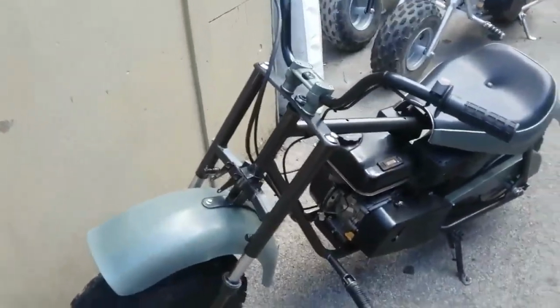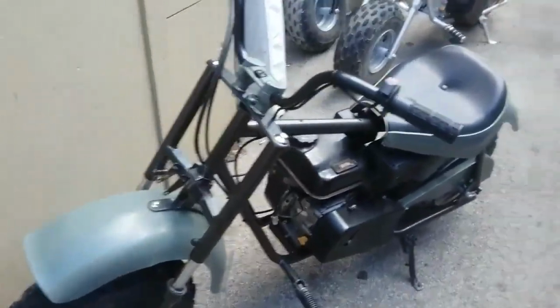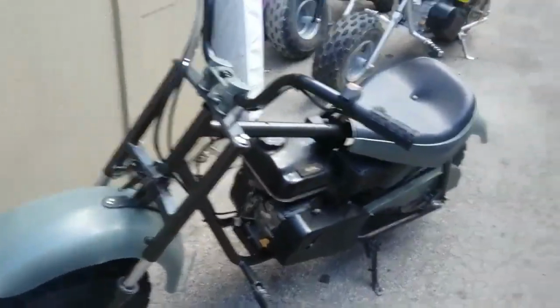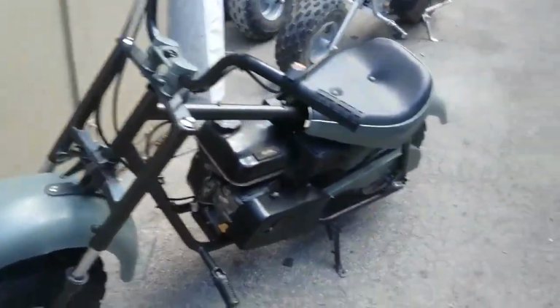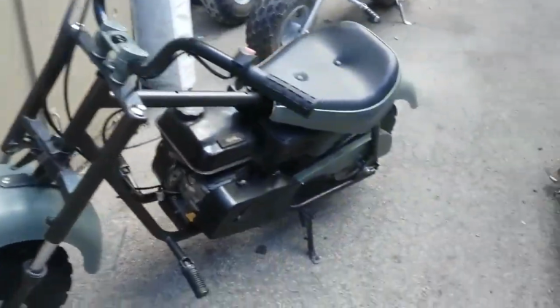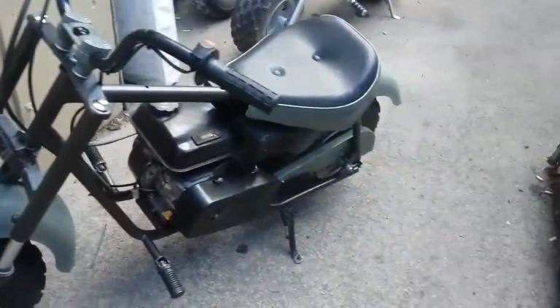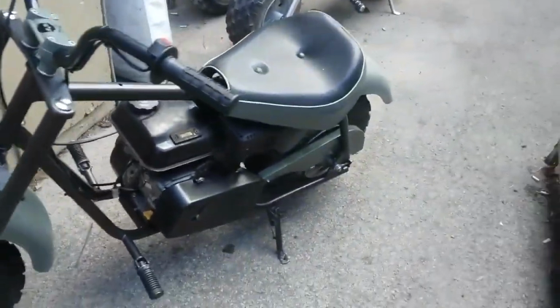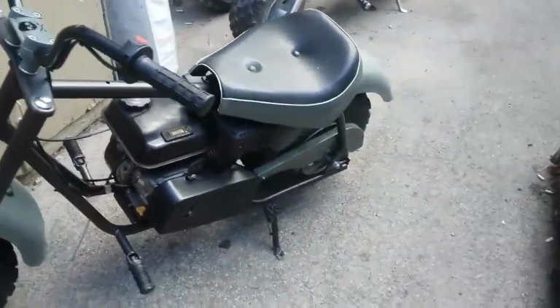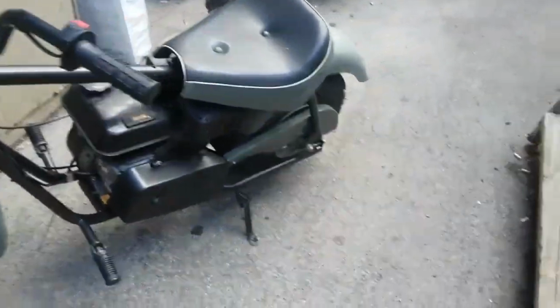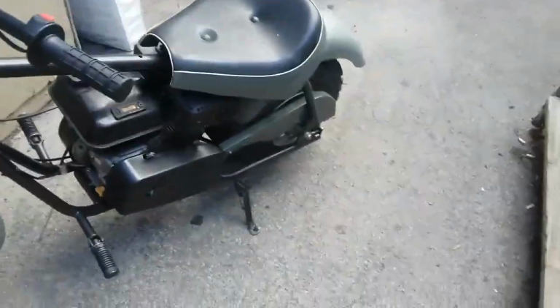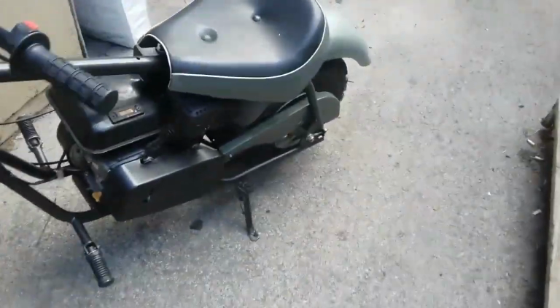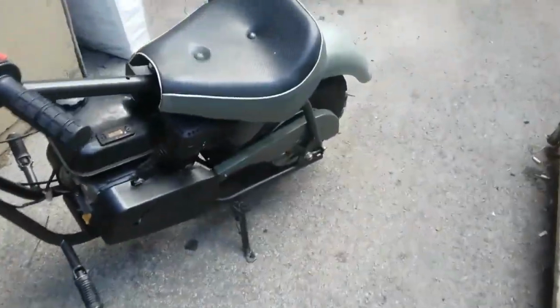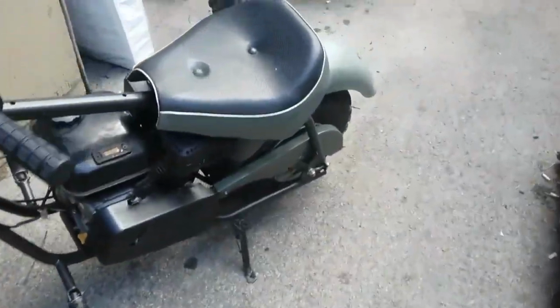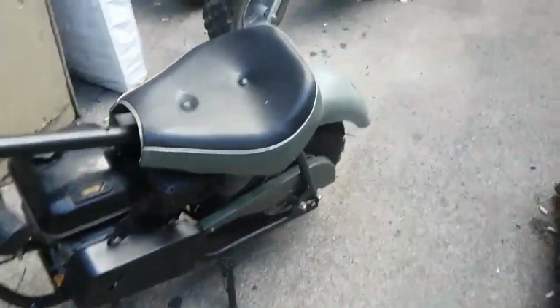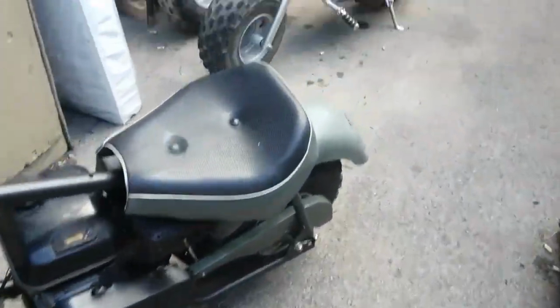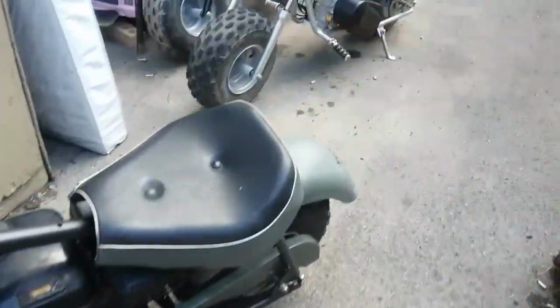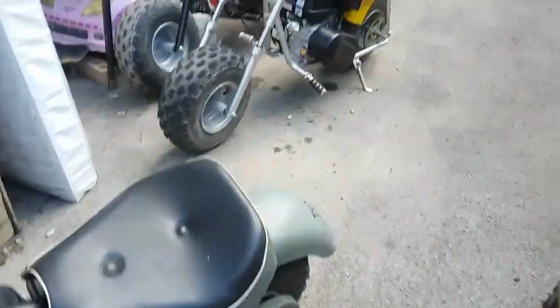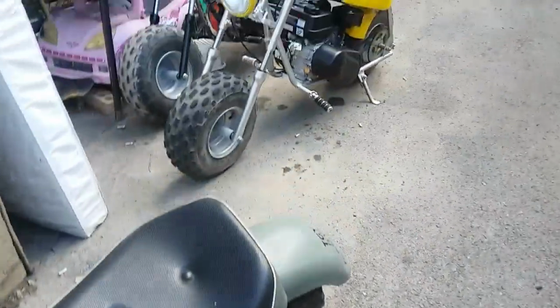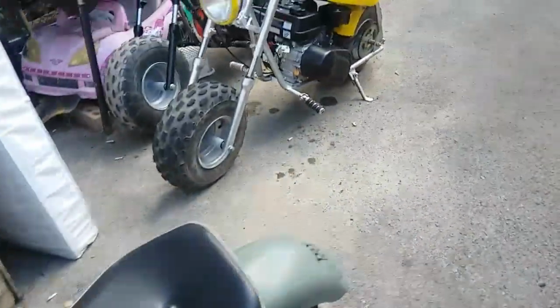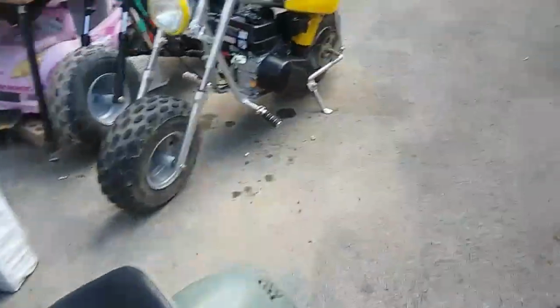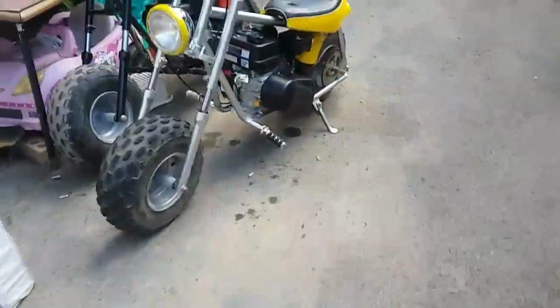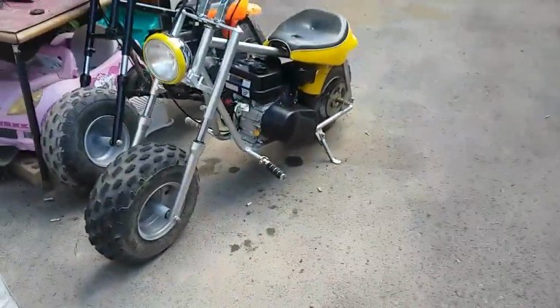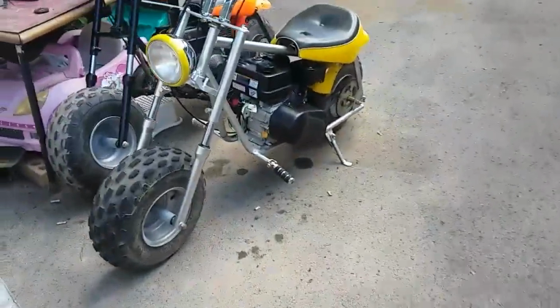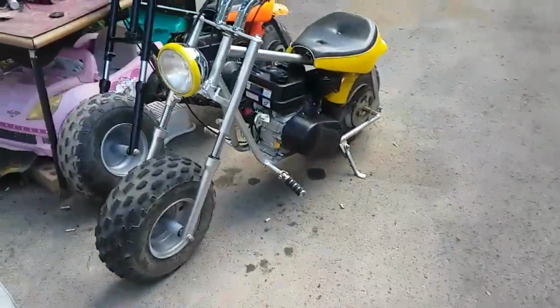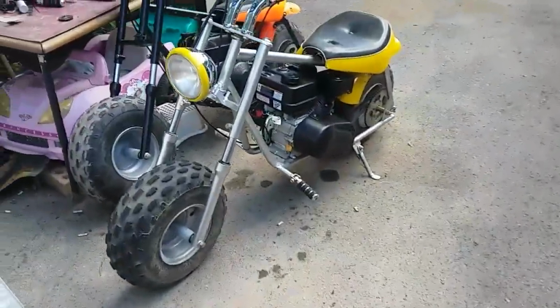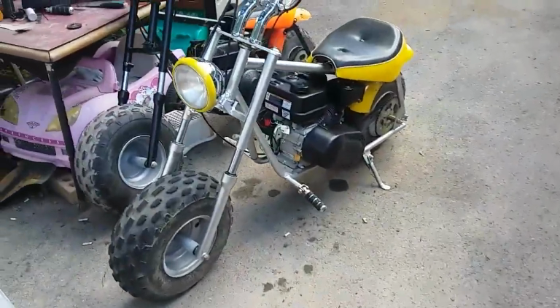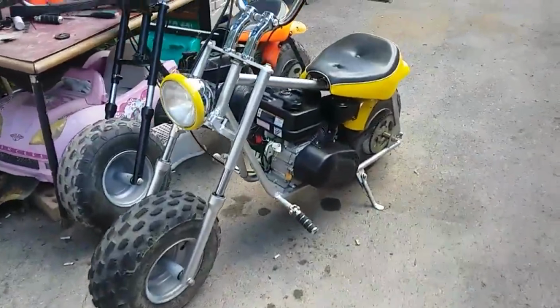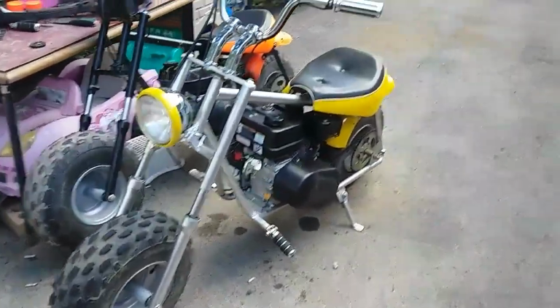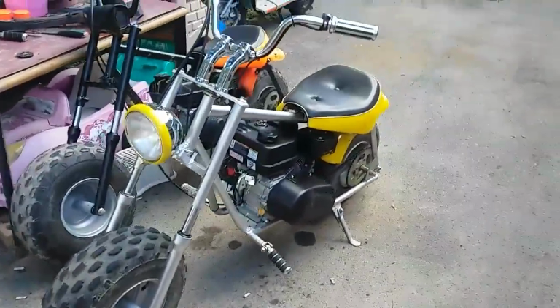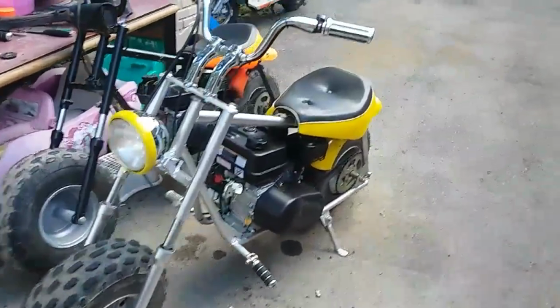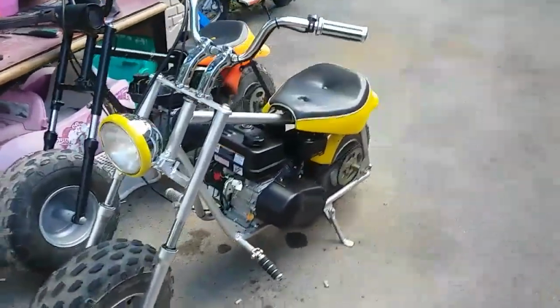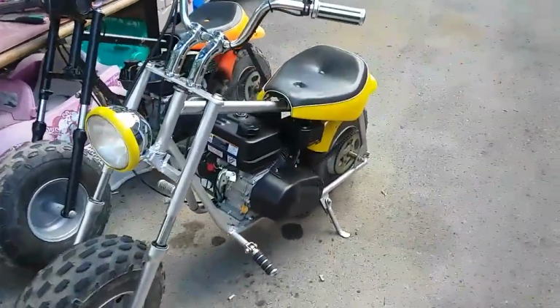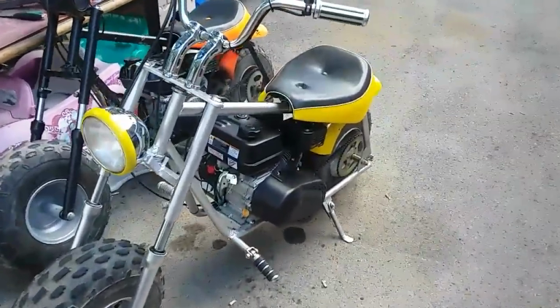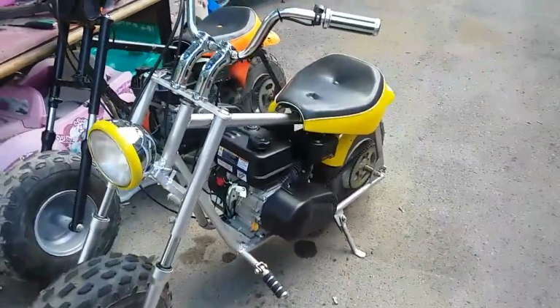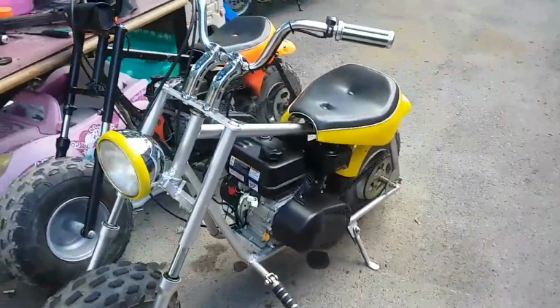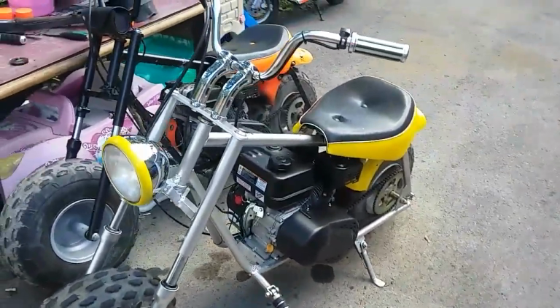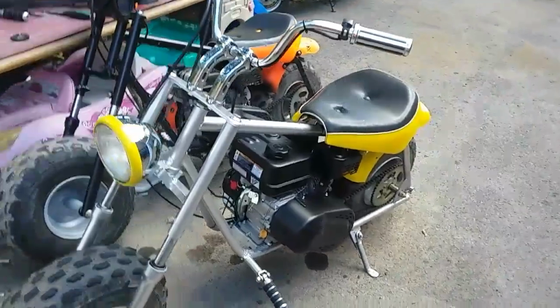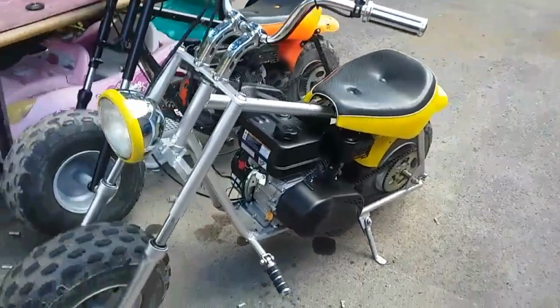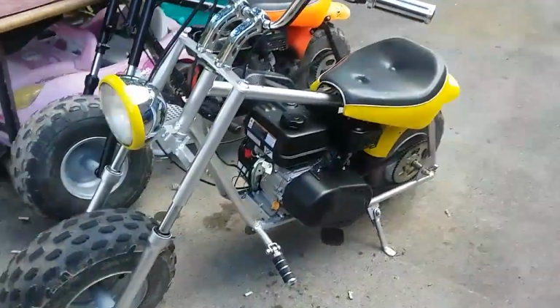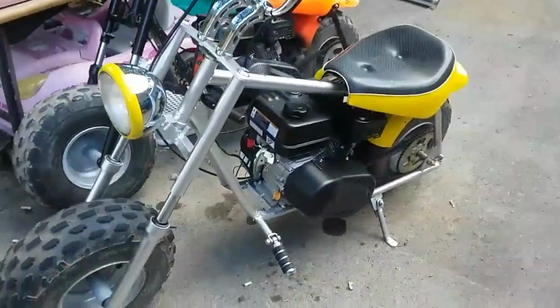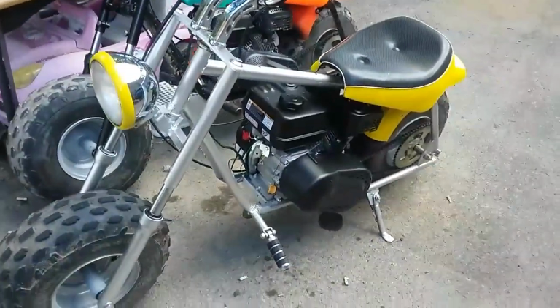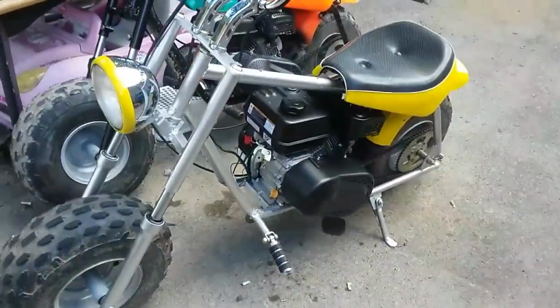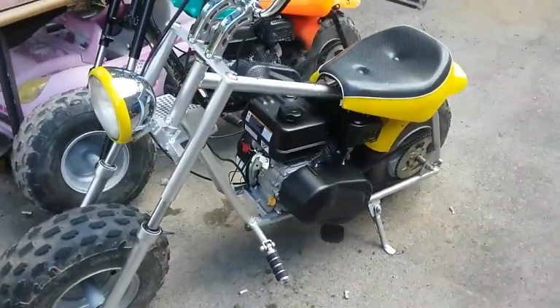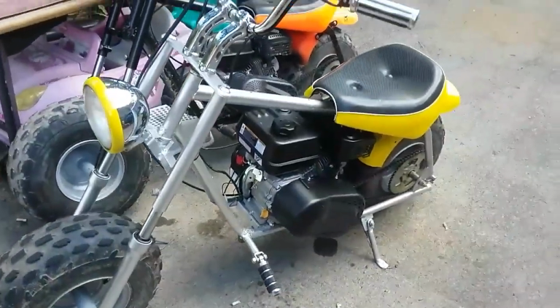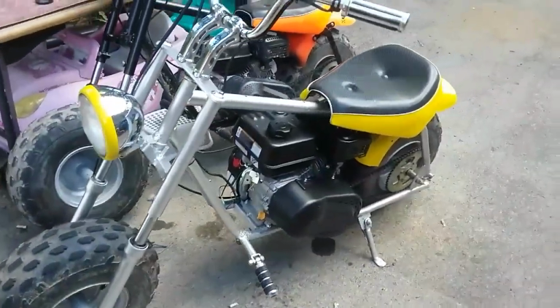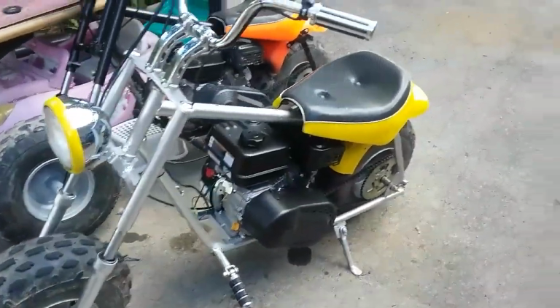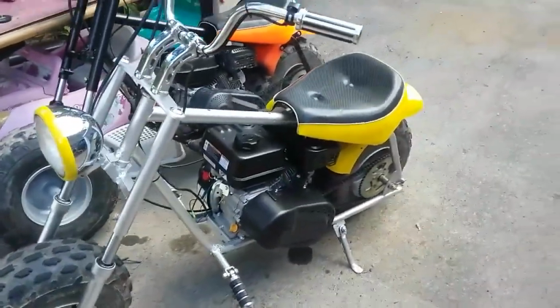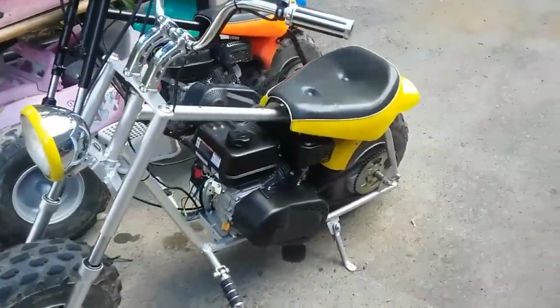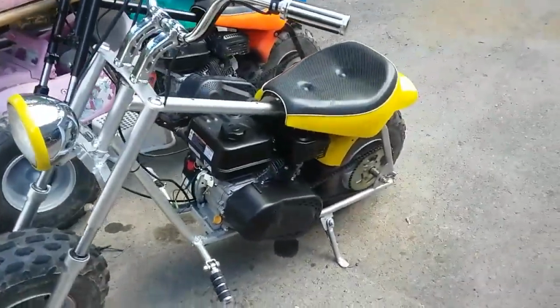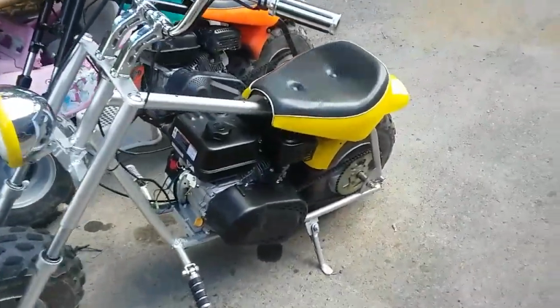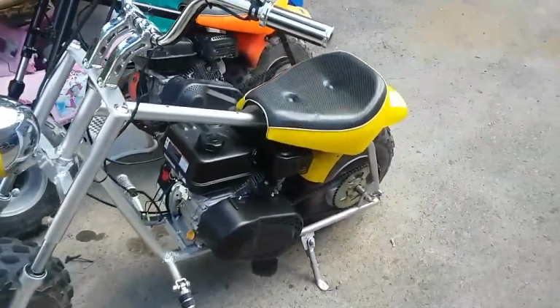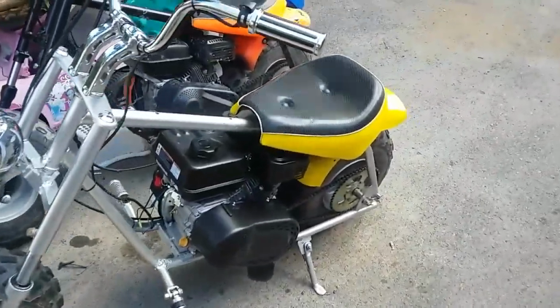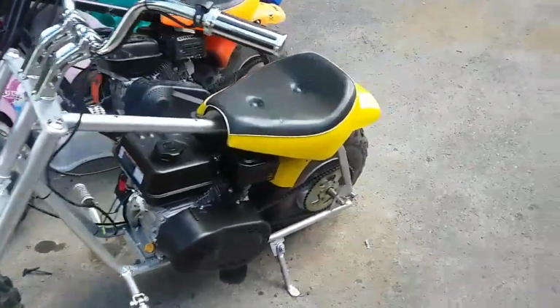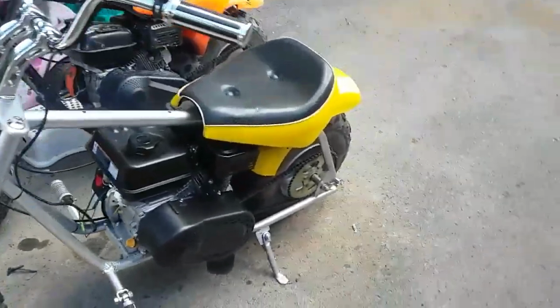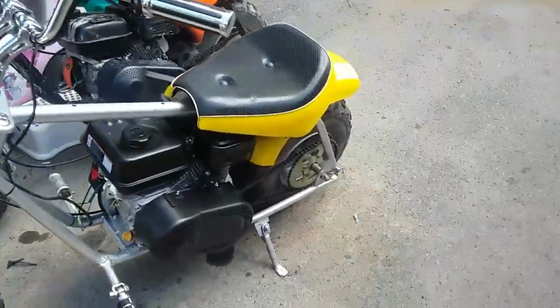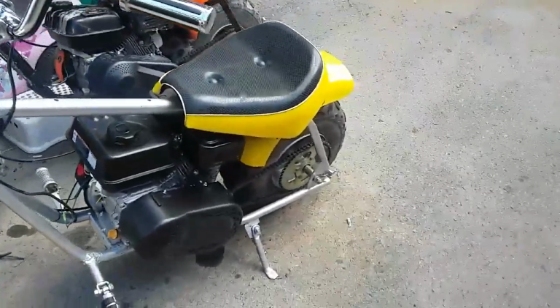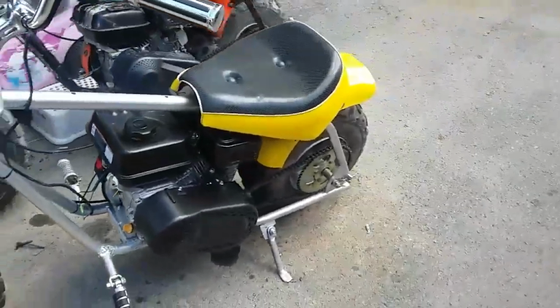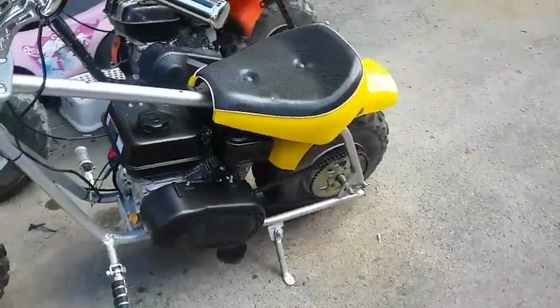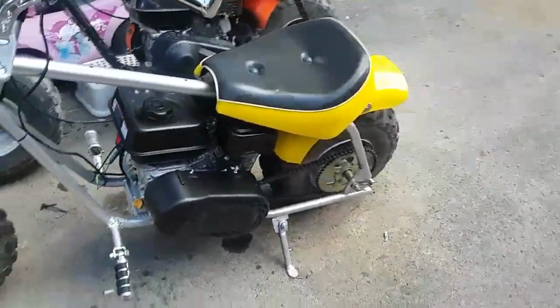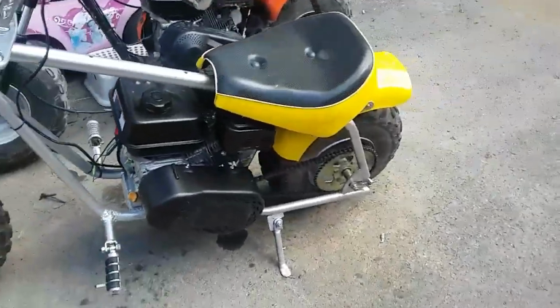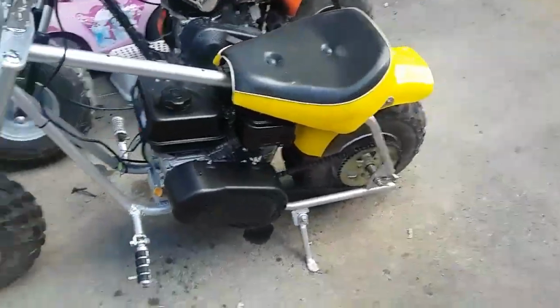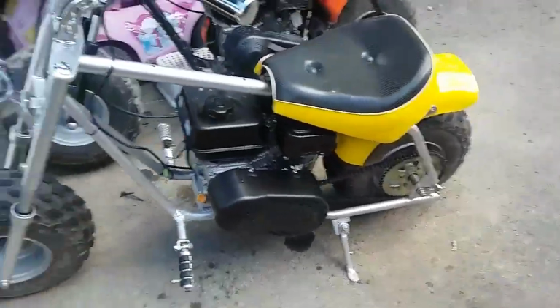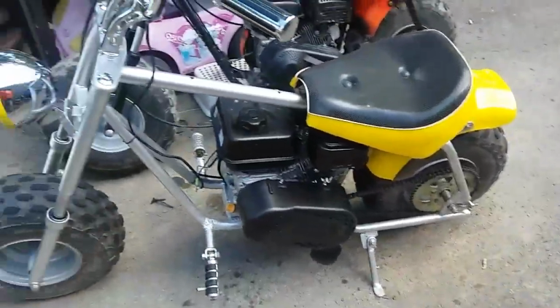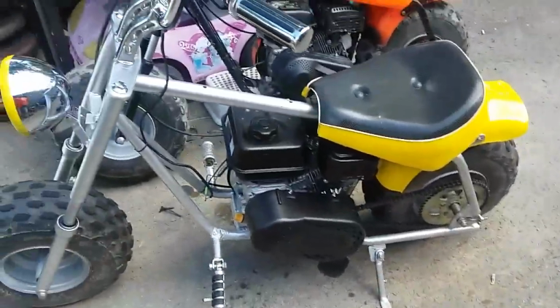This one here also had a cracked frame, it was all beat up and missing parts.